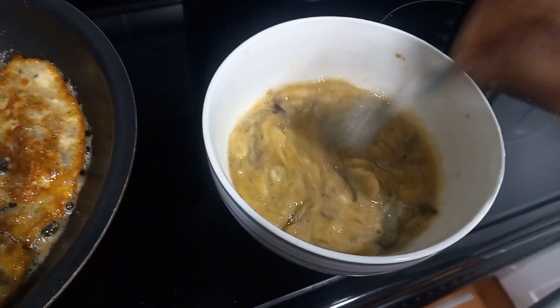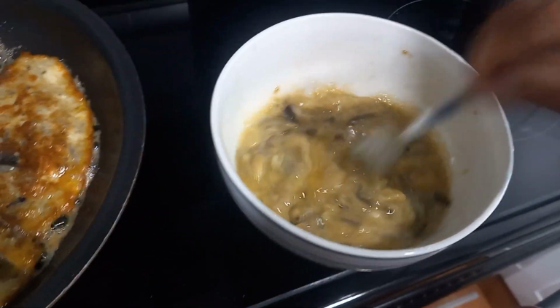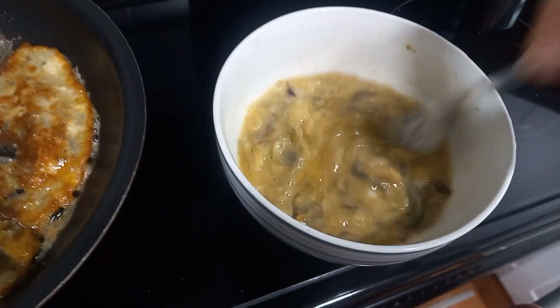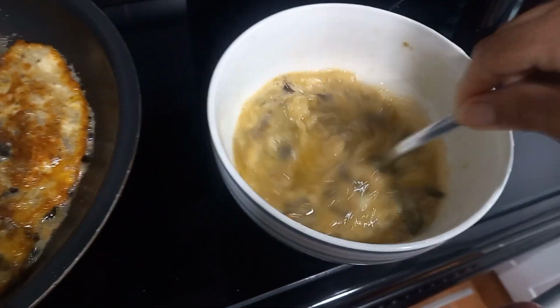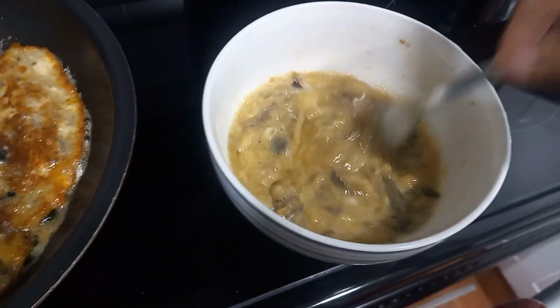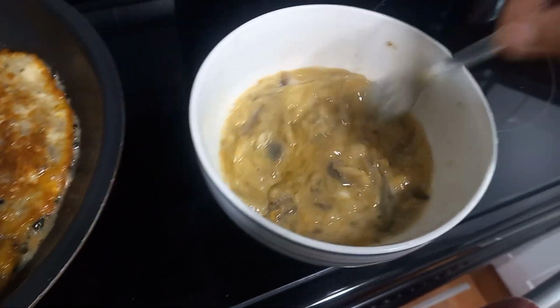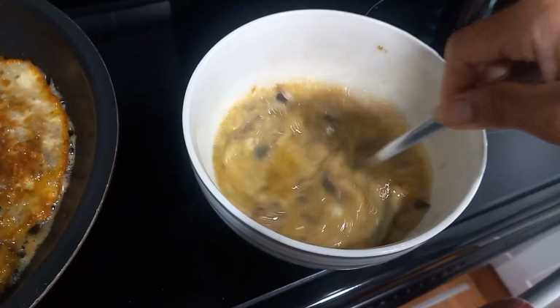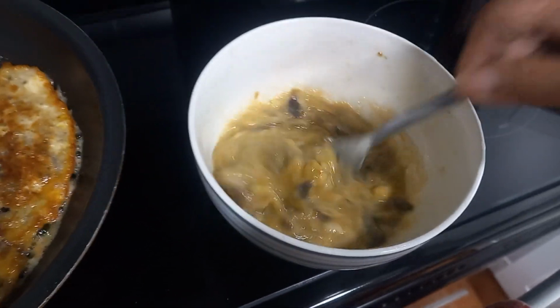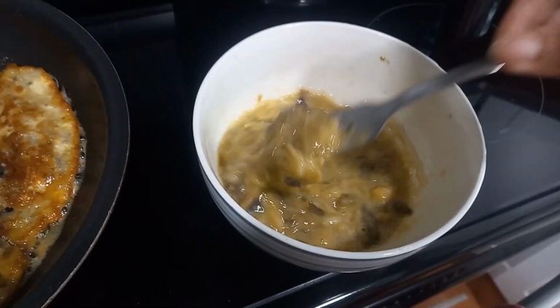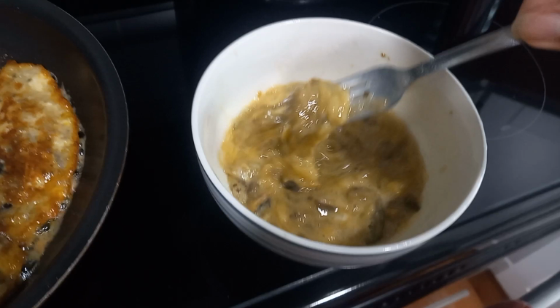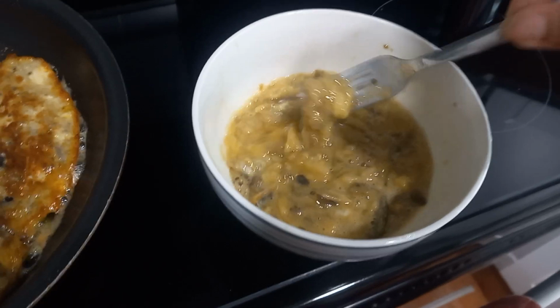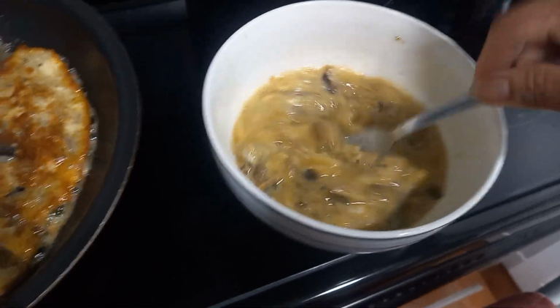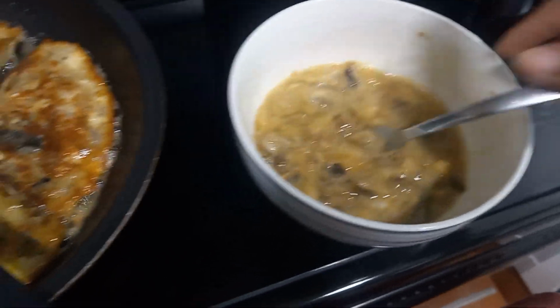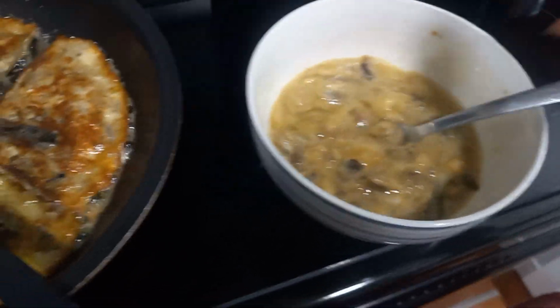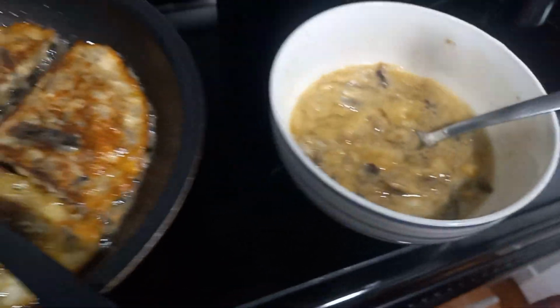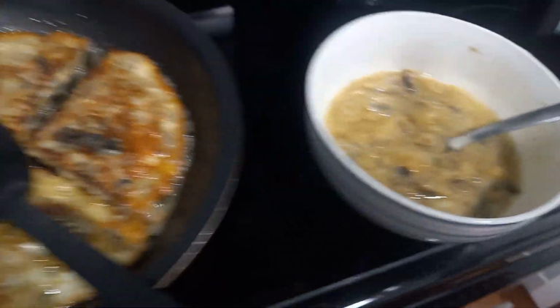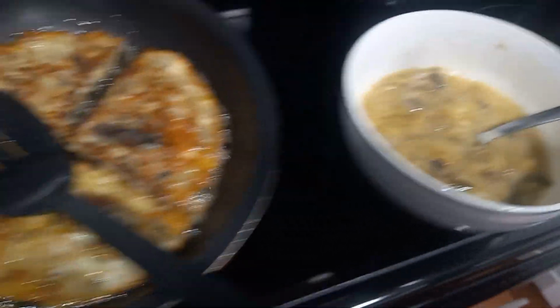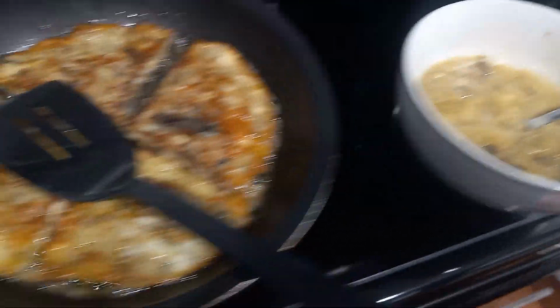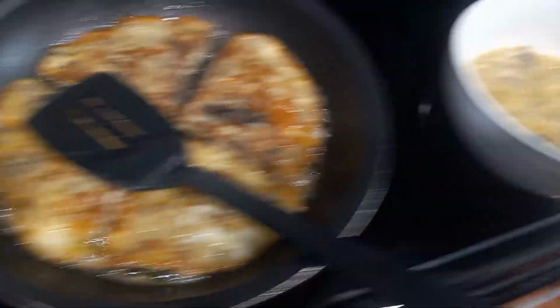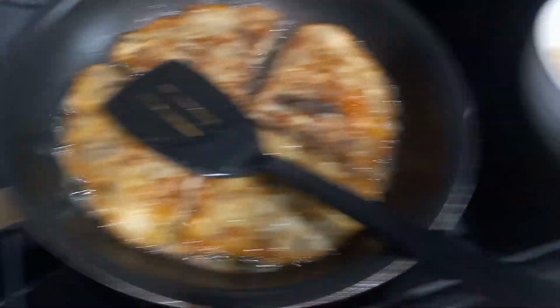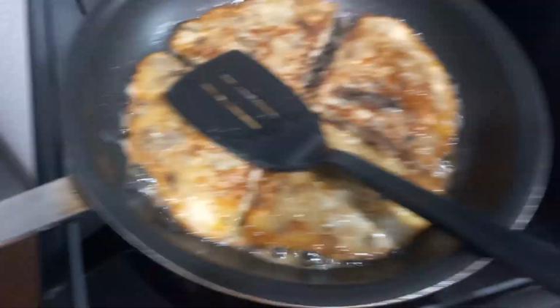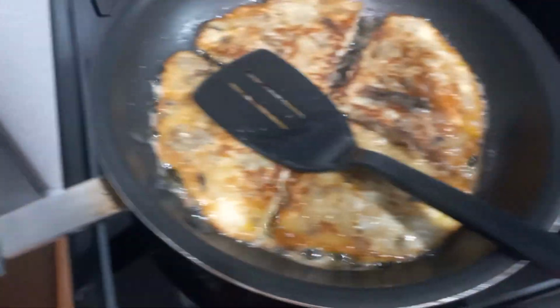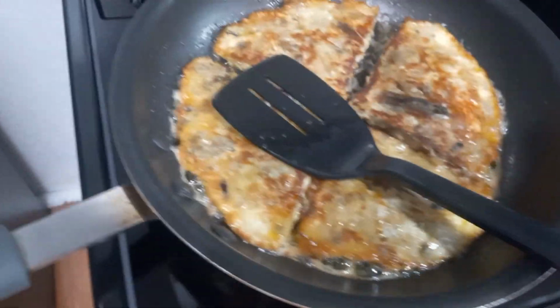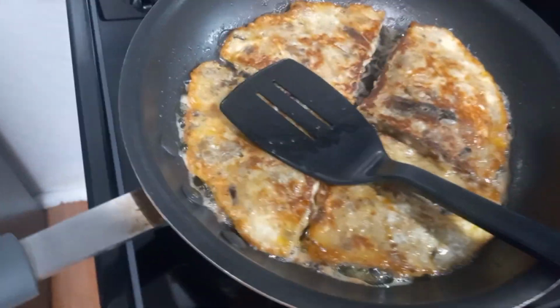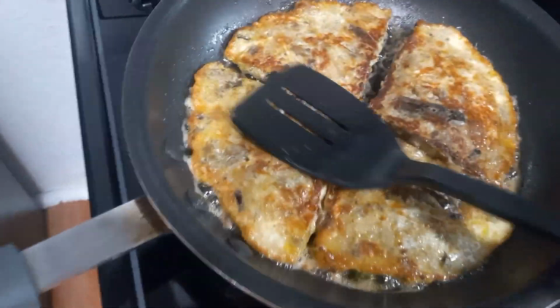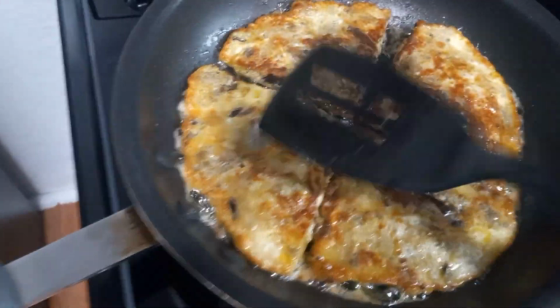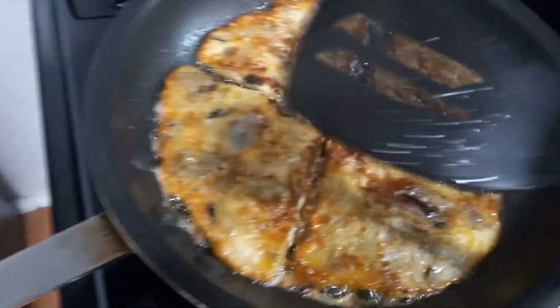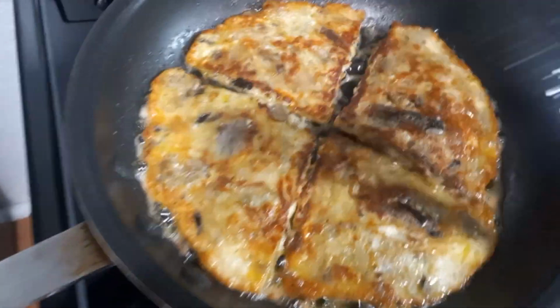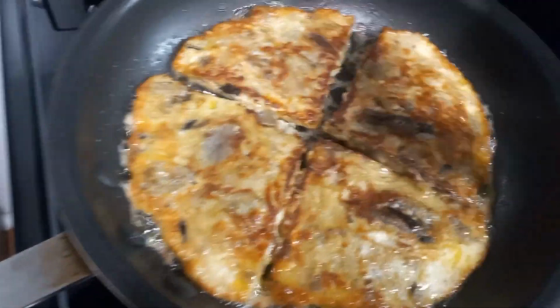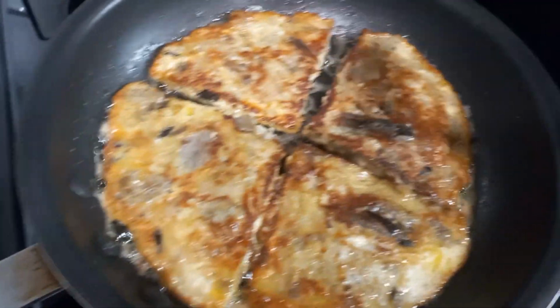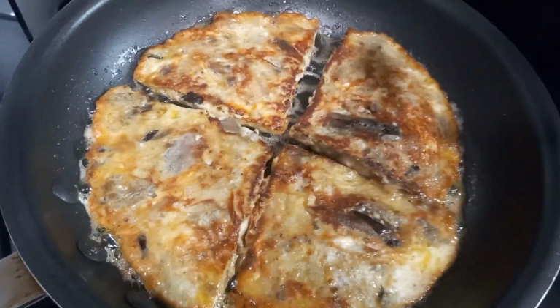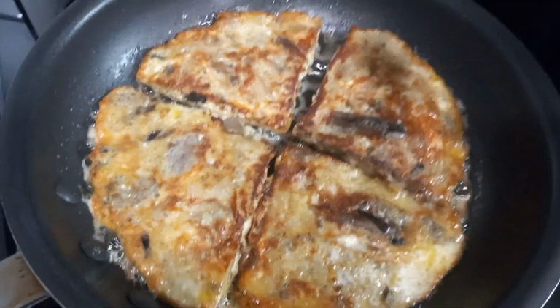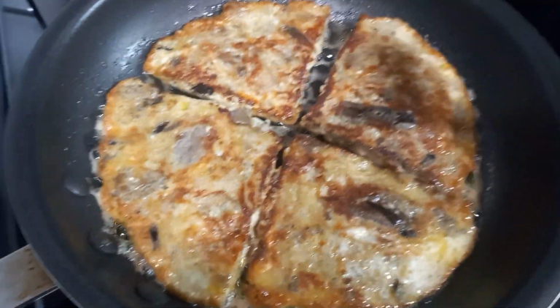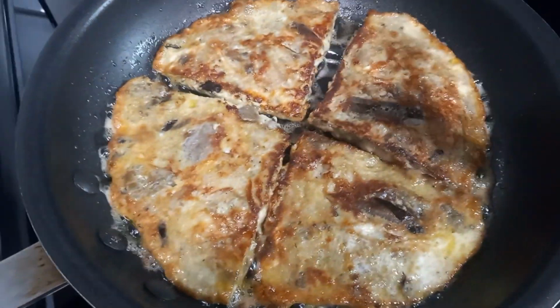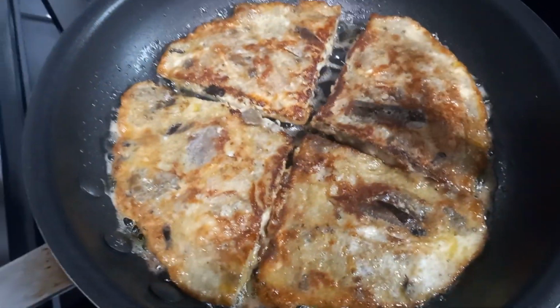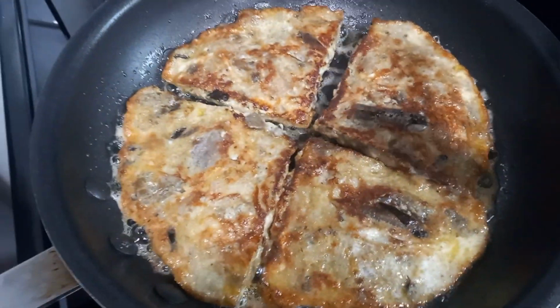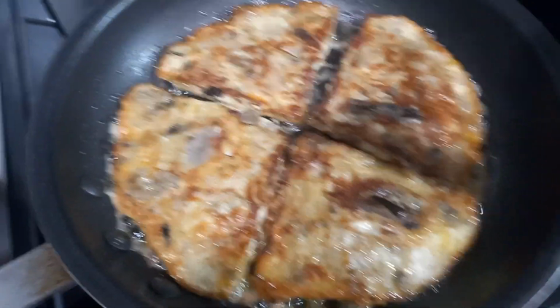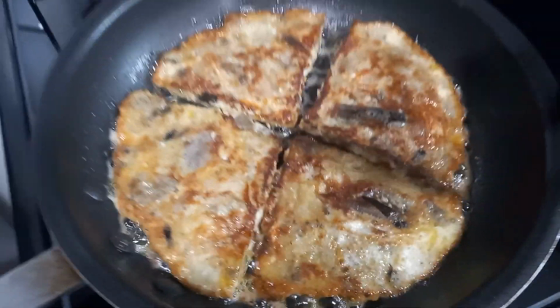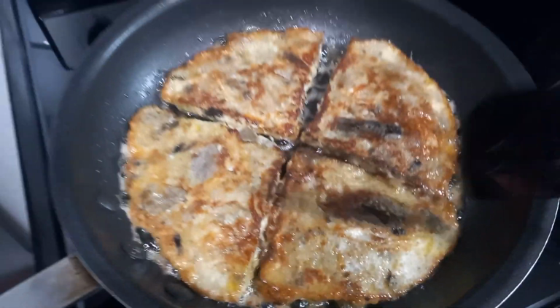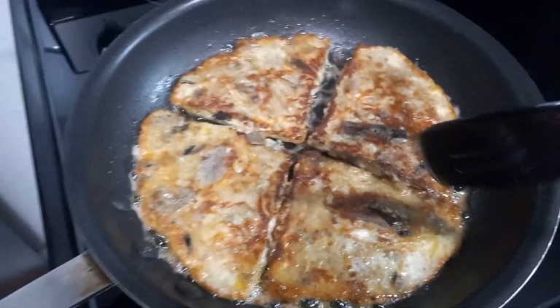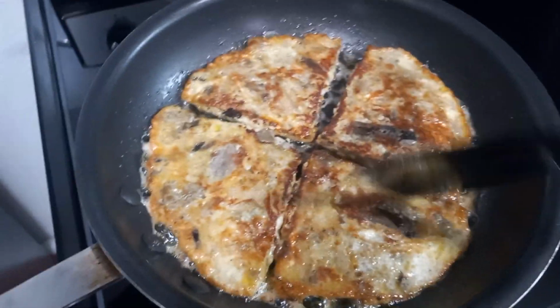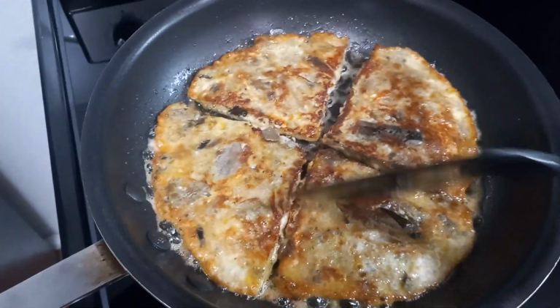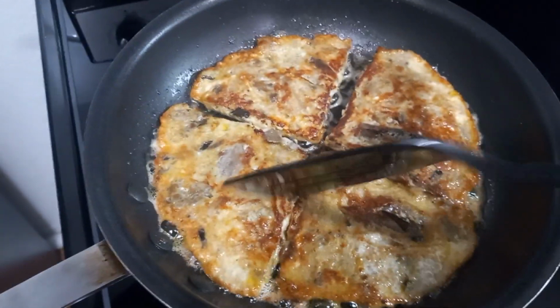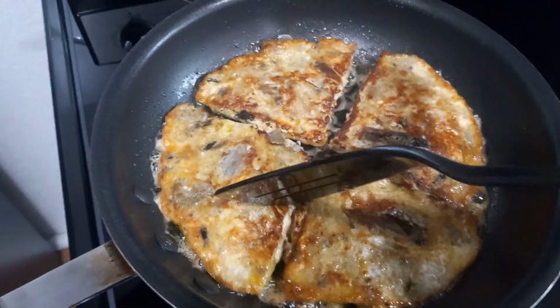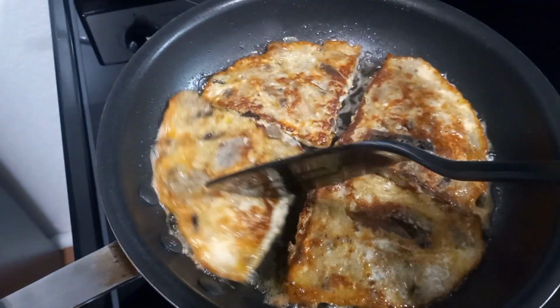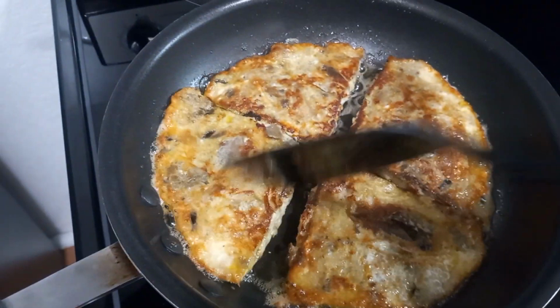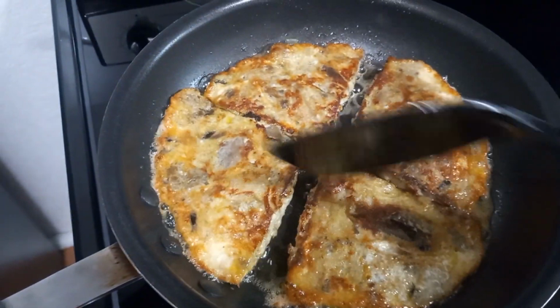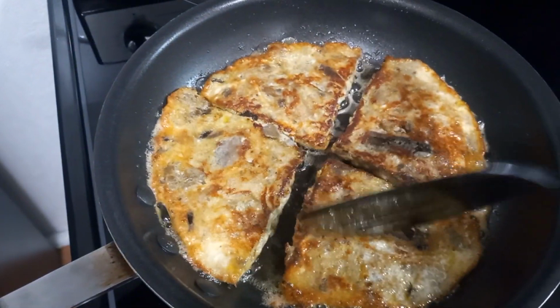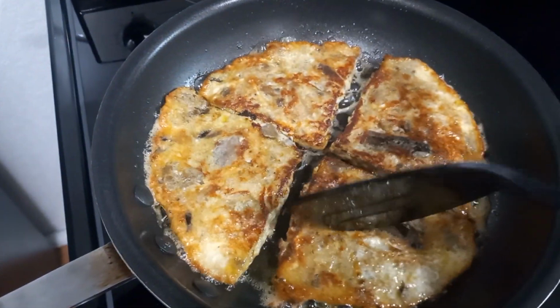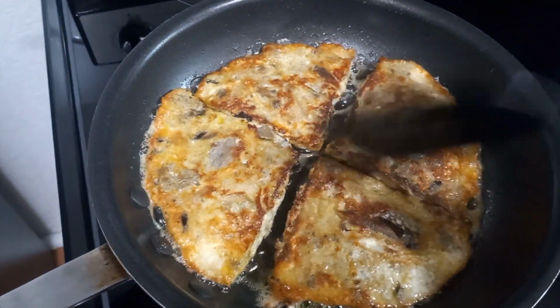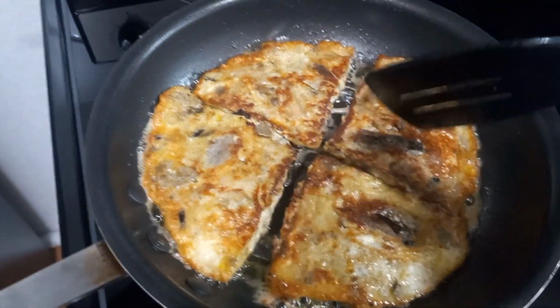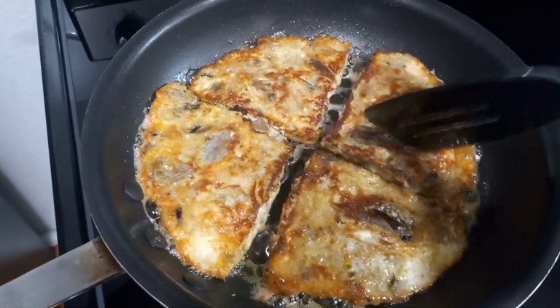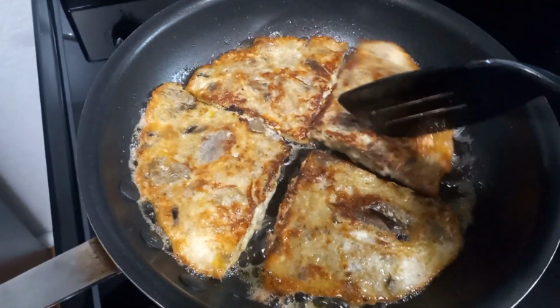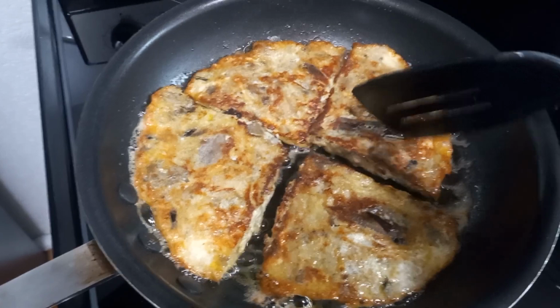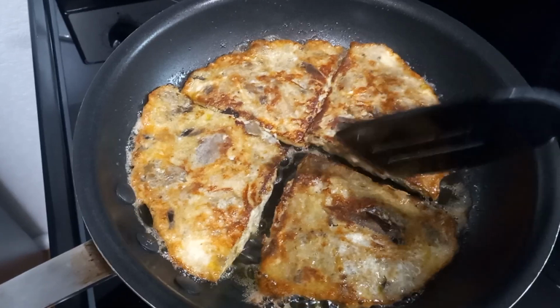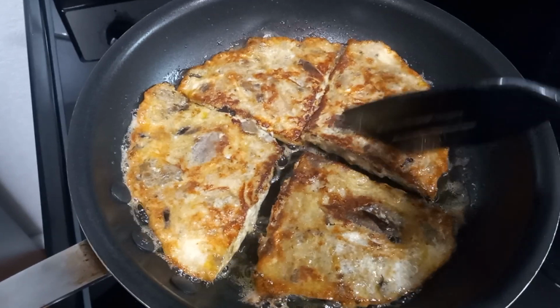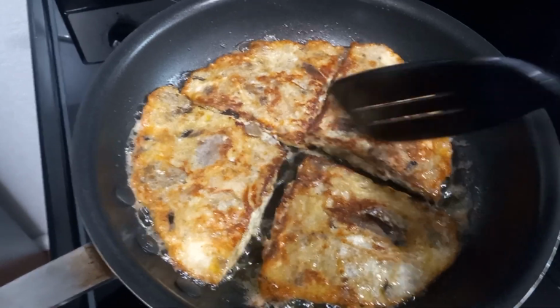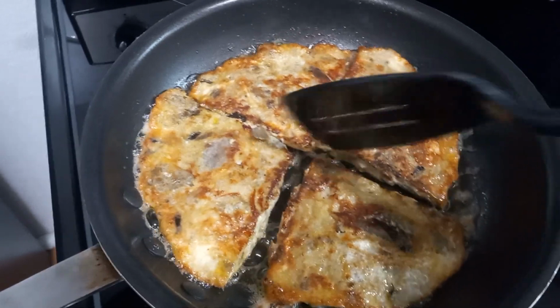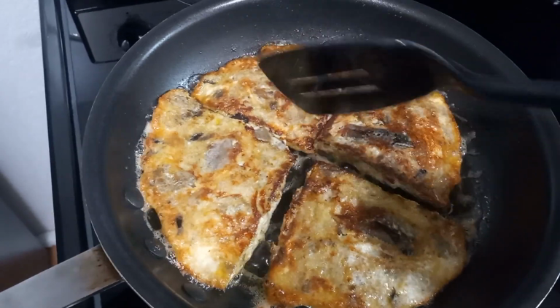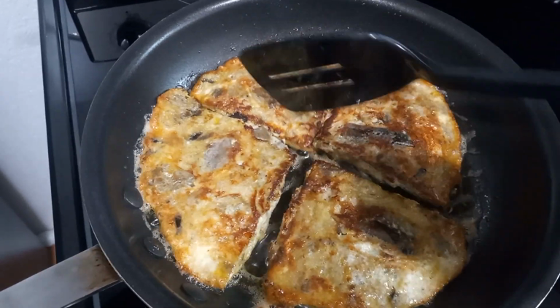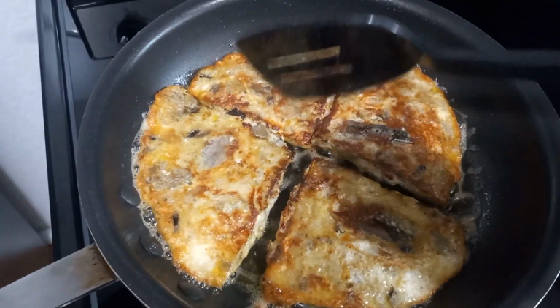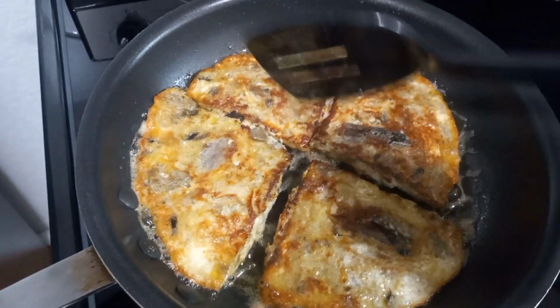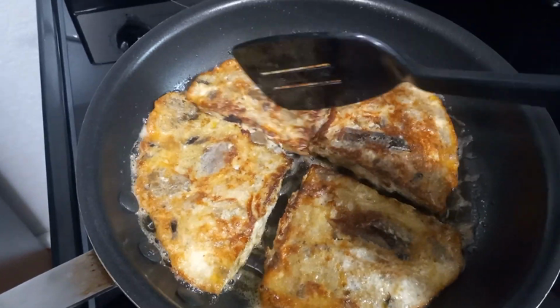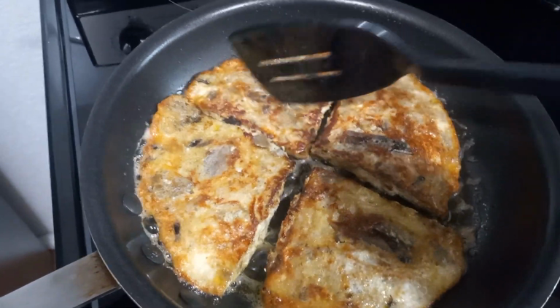This is it now, this is the first one. Yeah, I make it triangle.